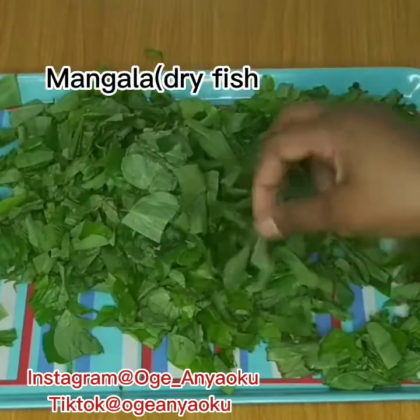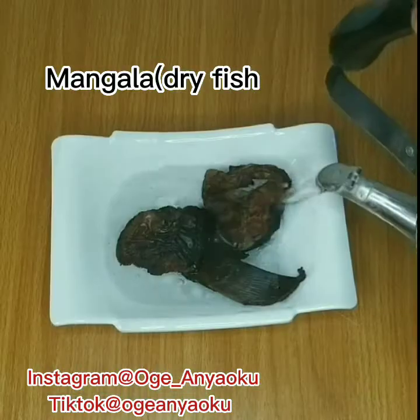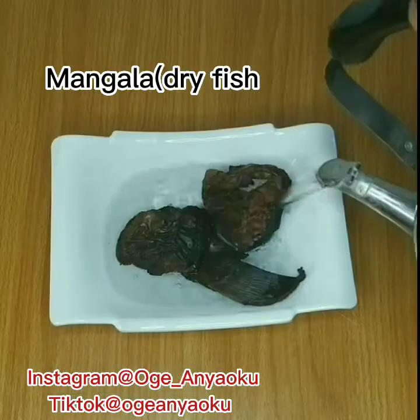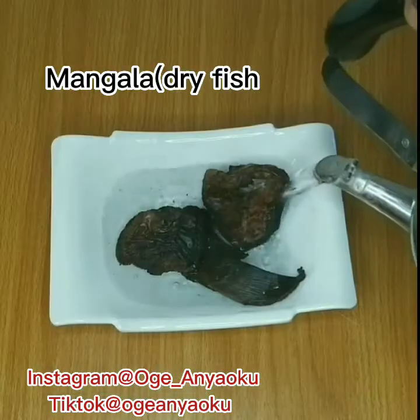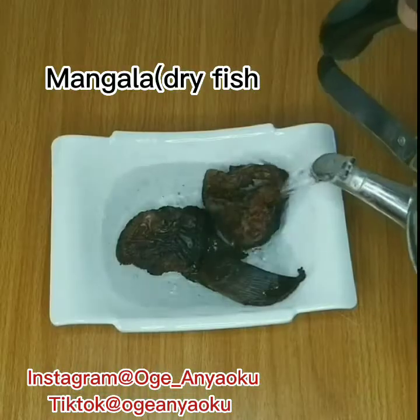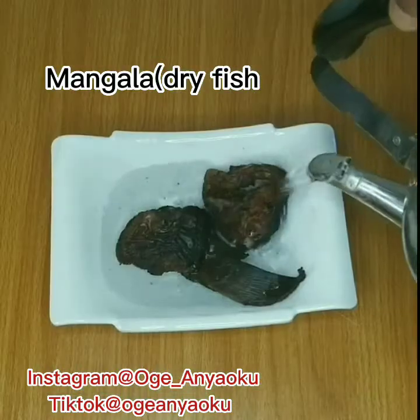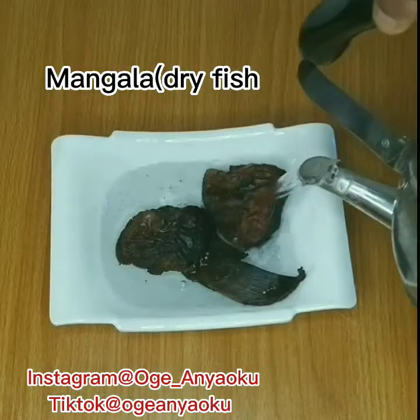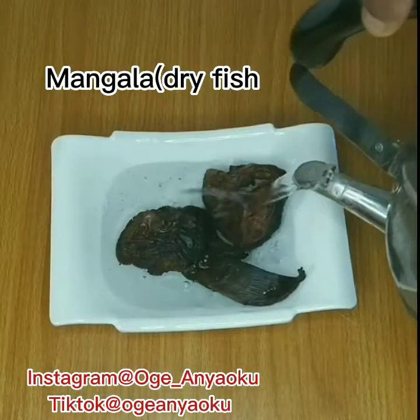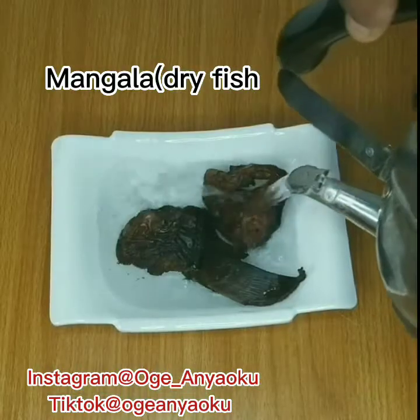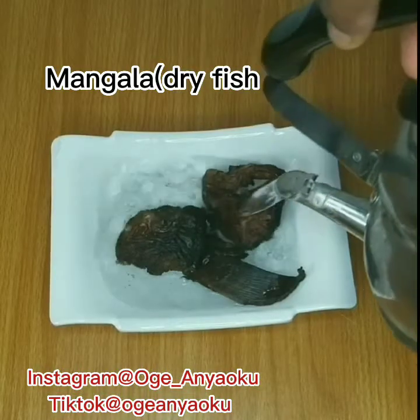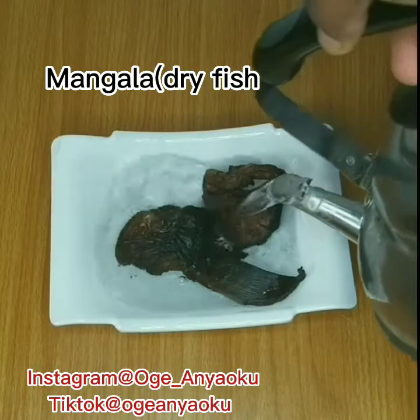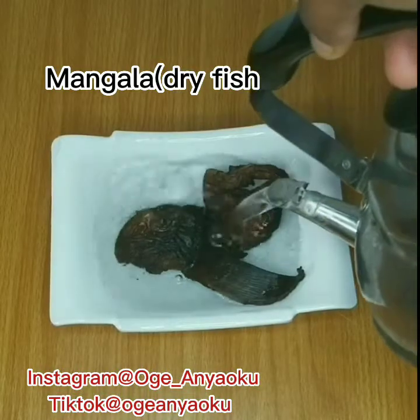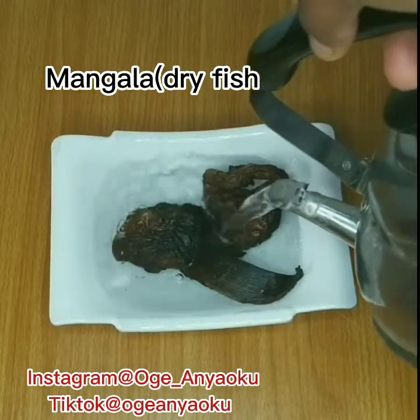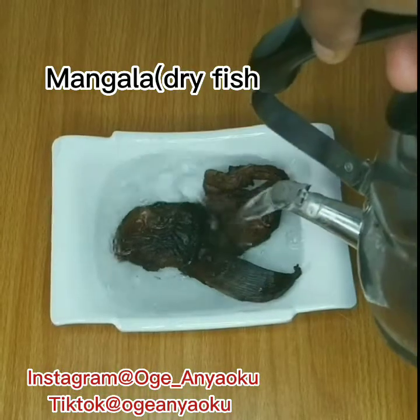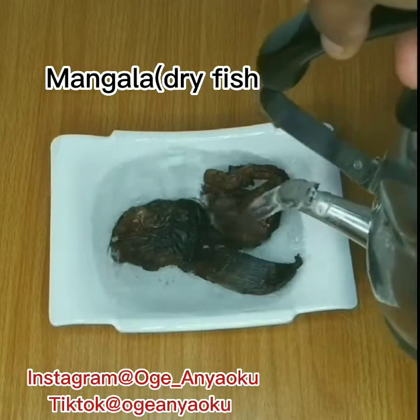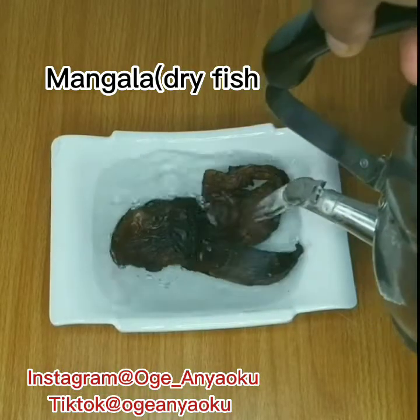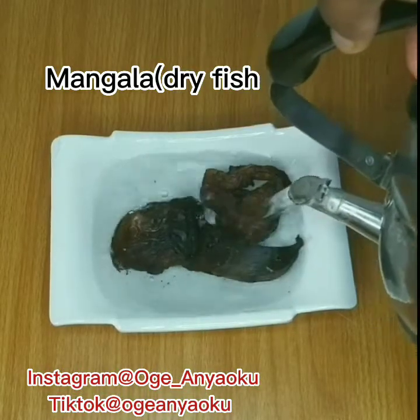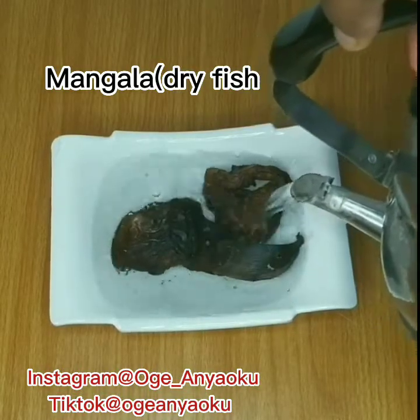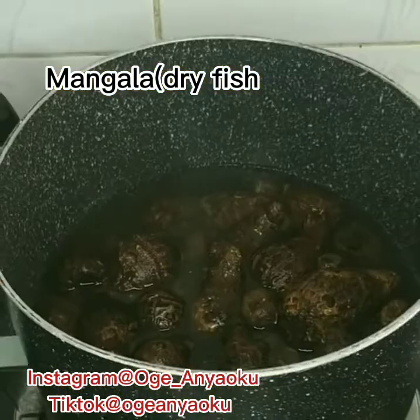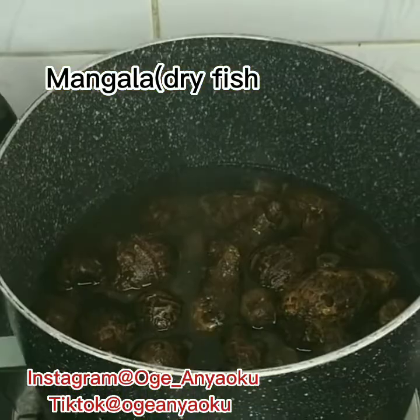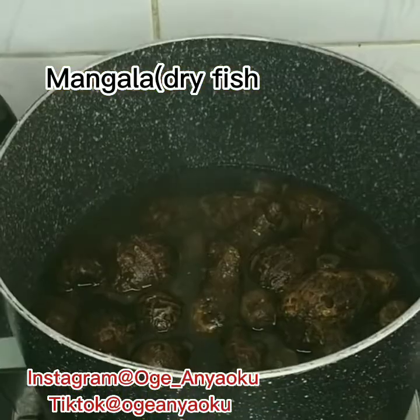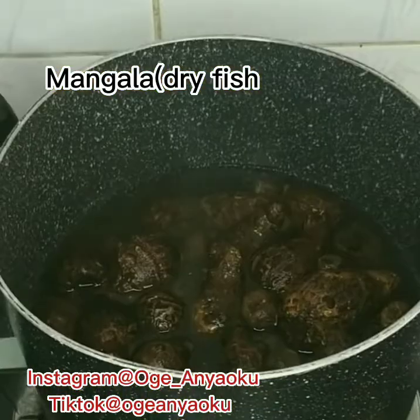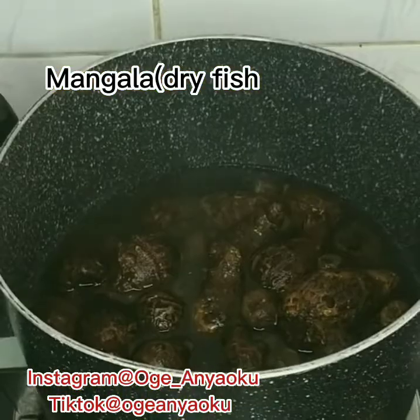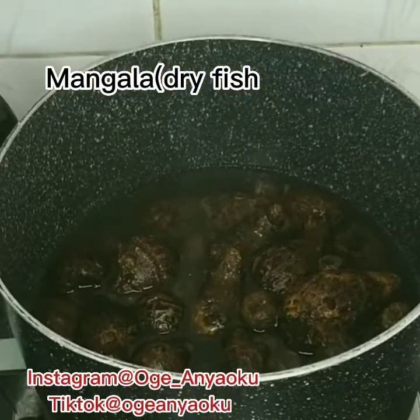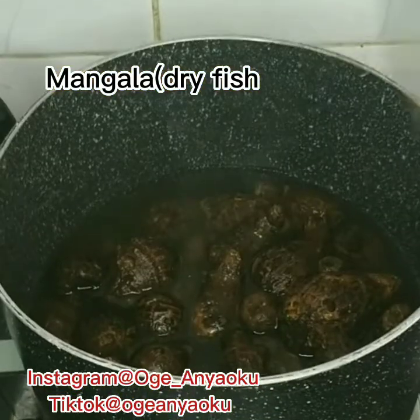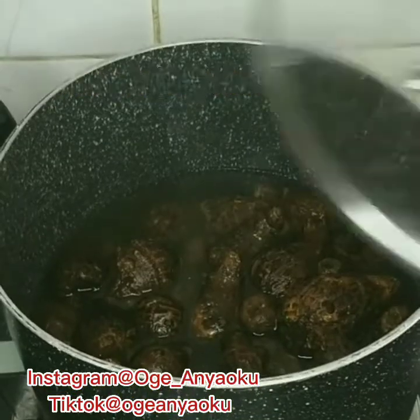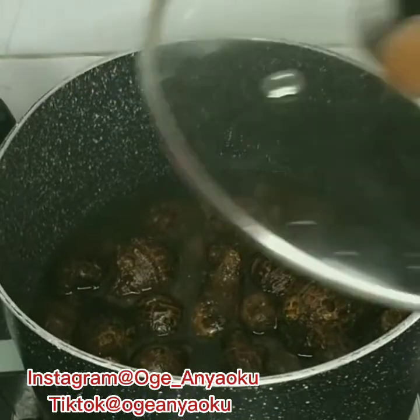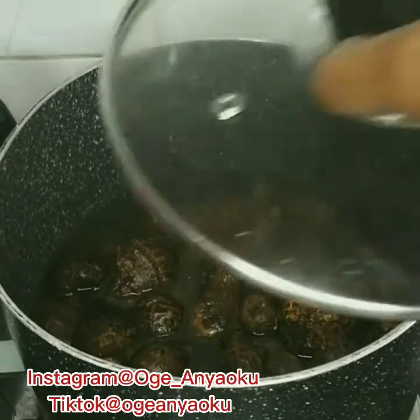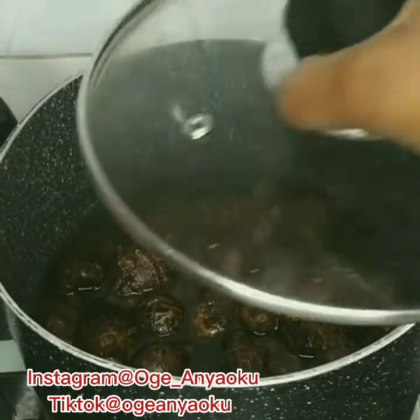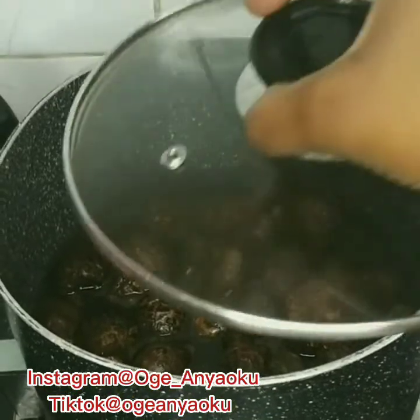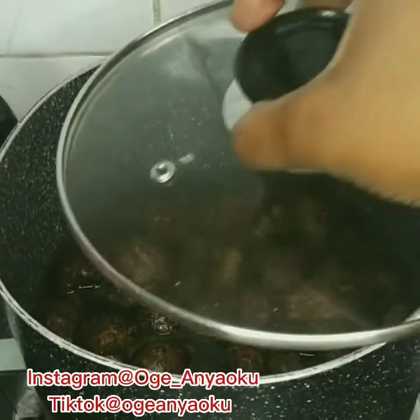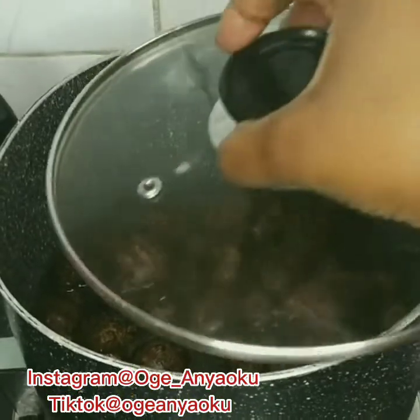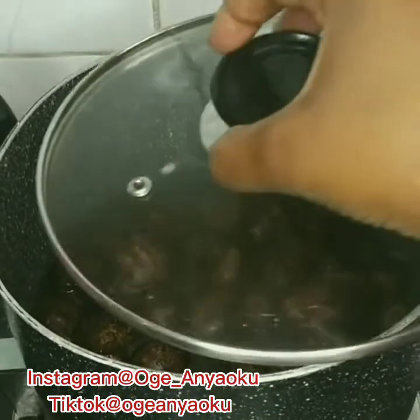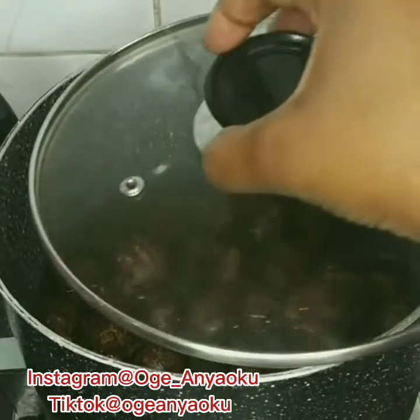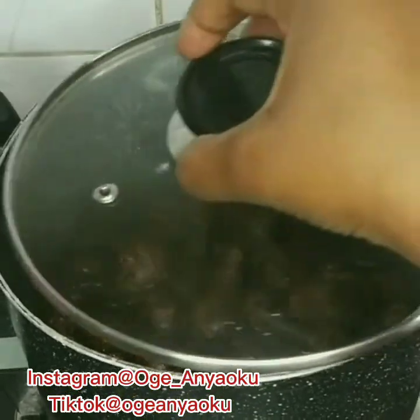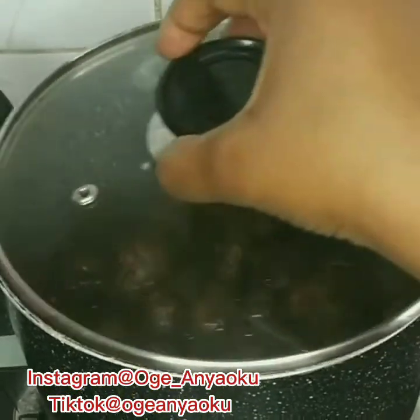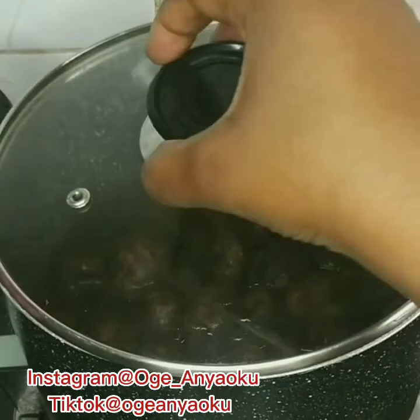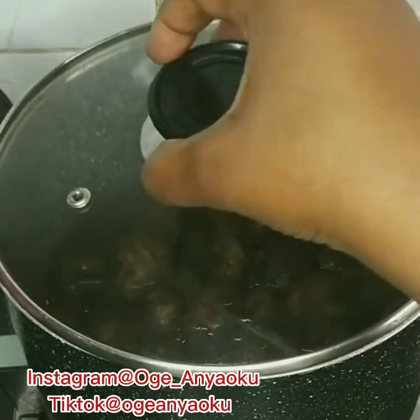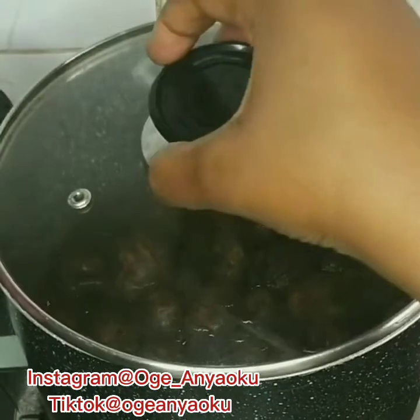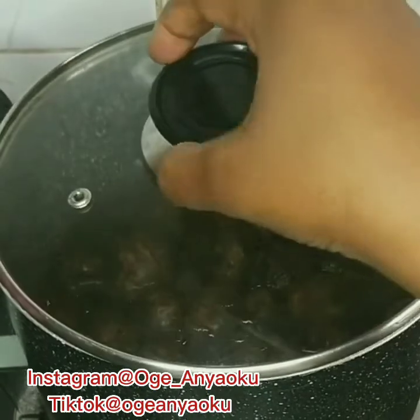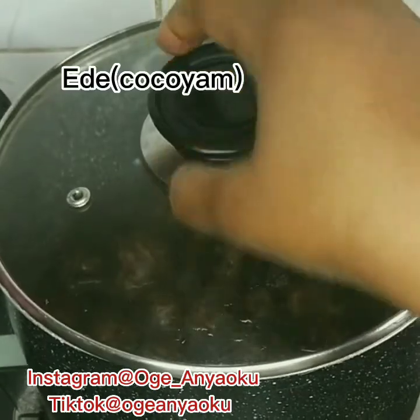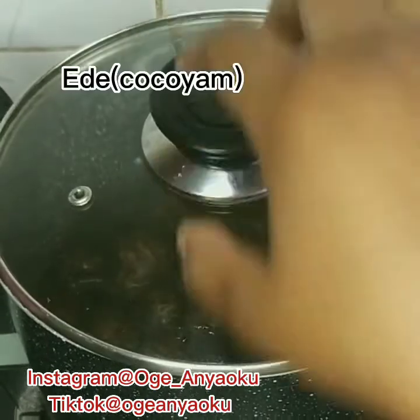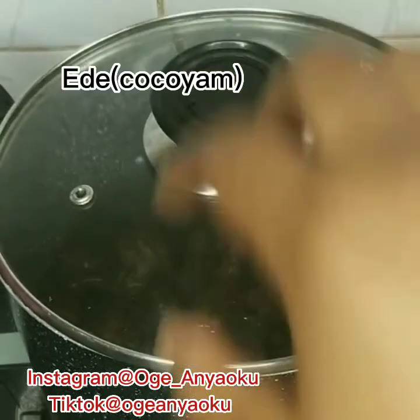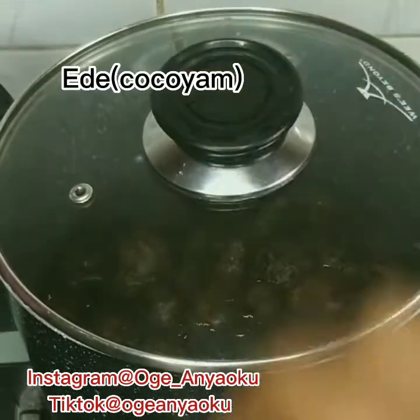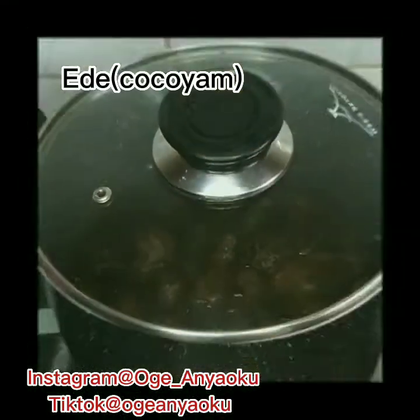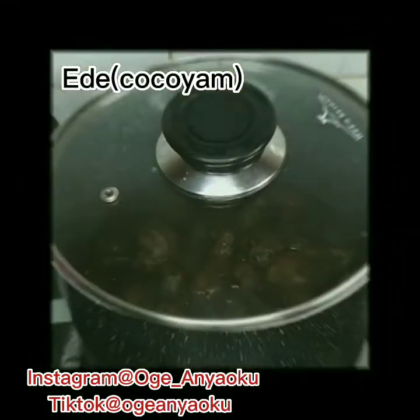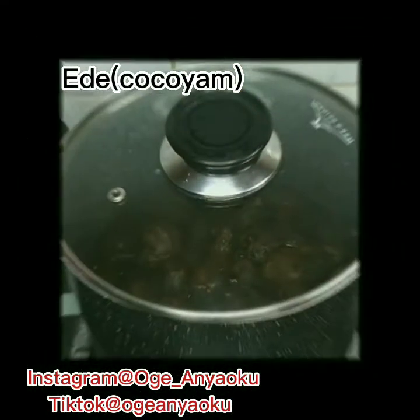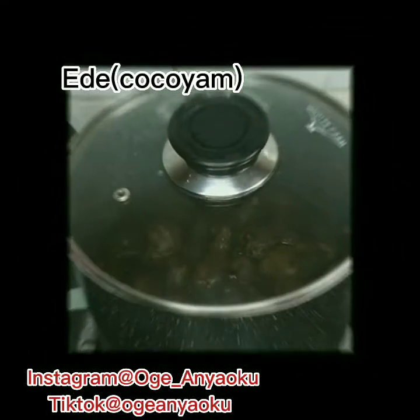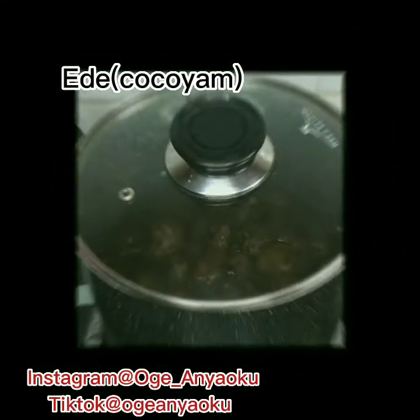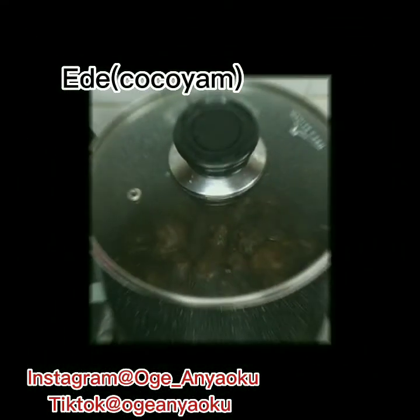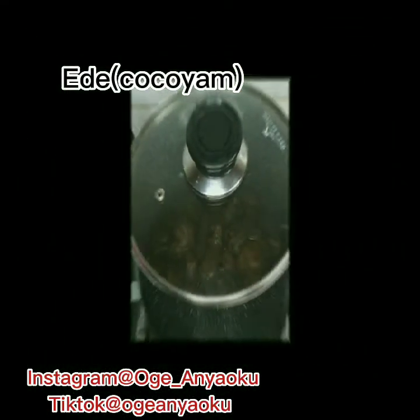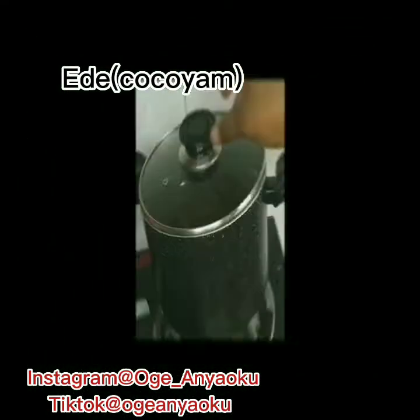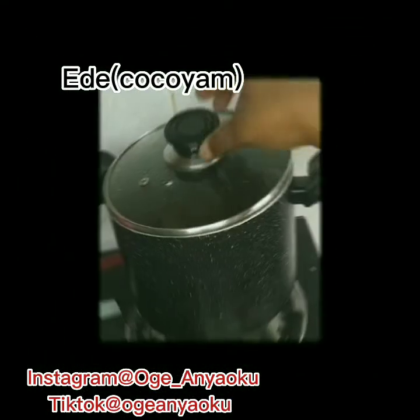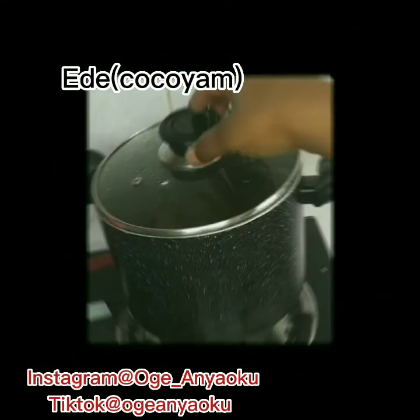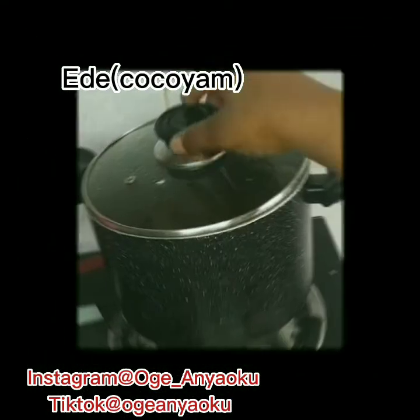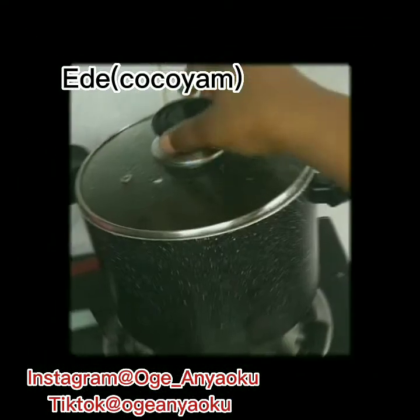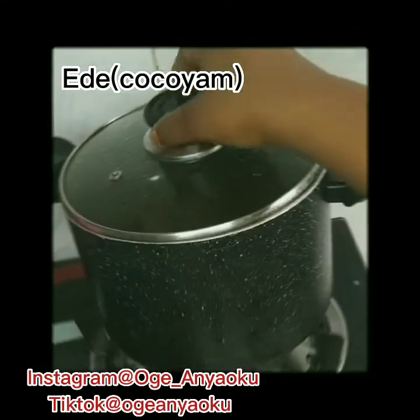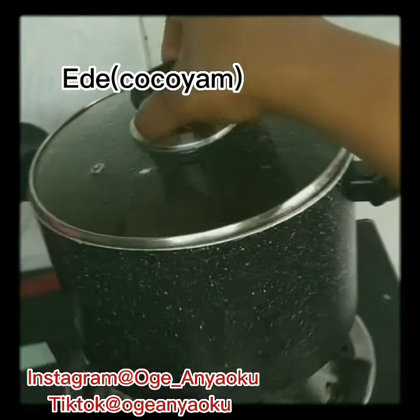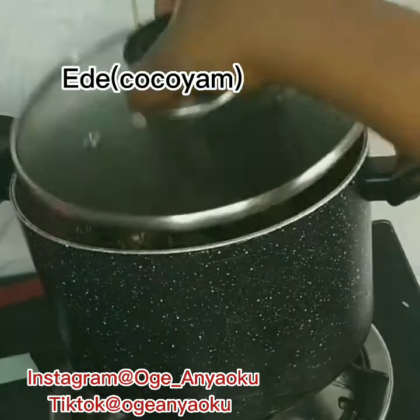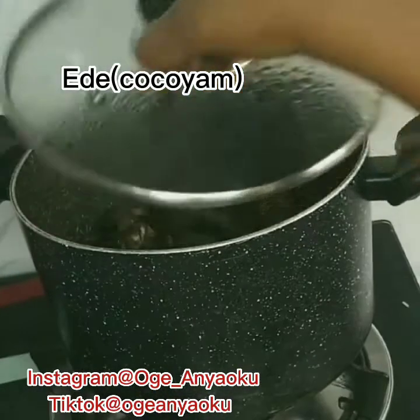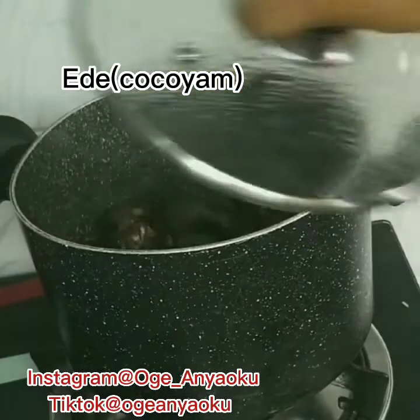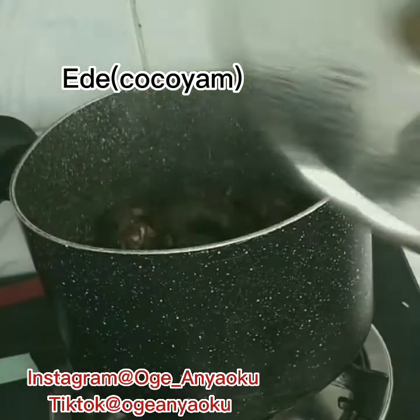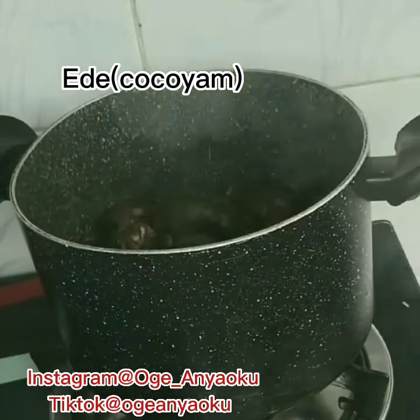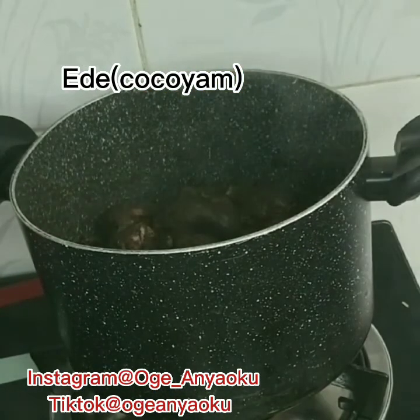I poured hot water over the mangala fish and set it aside. My ede, which is kokoyam, is already washed, so I will cook it until it is soft.